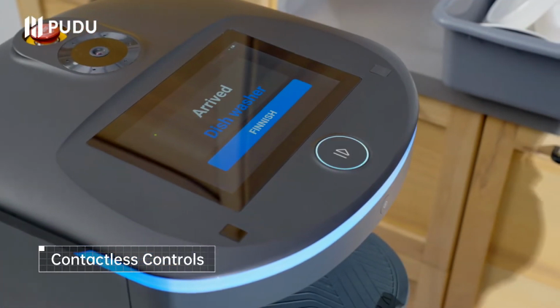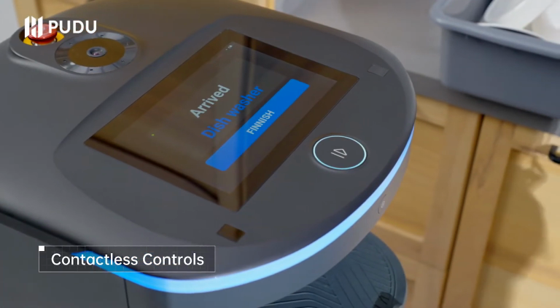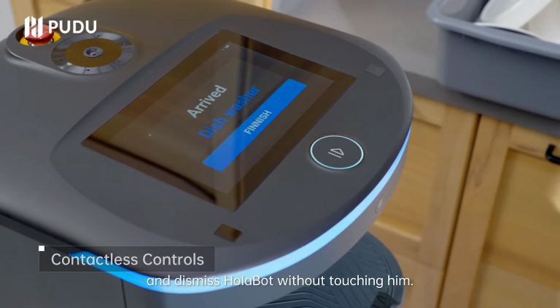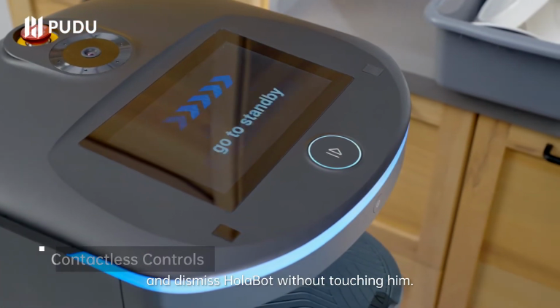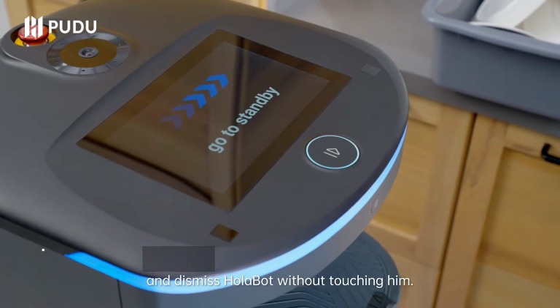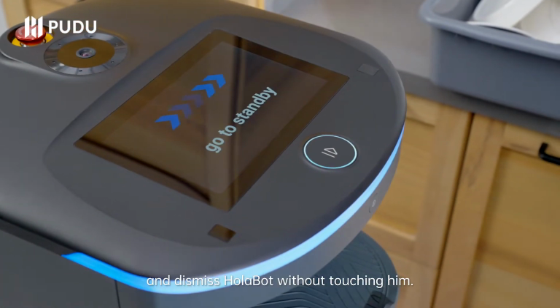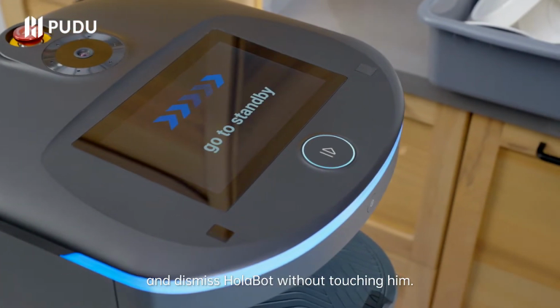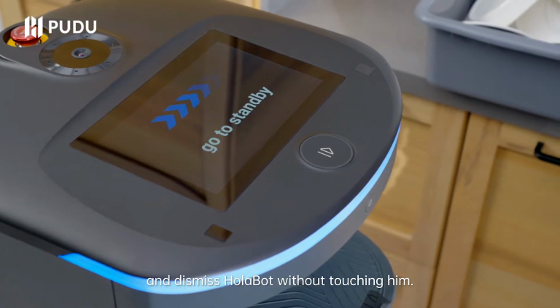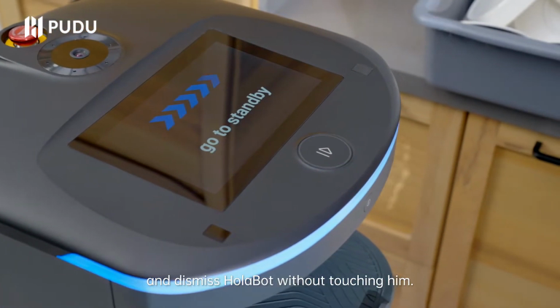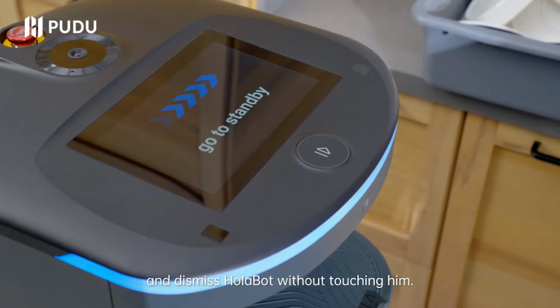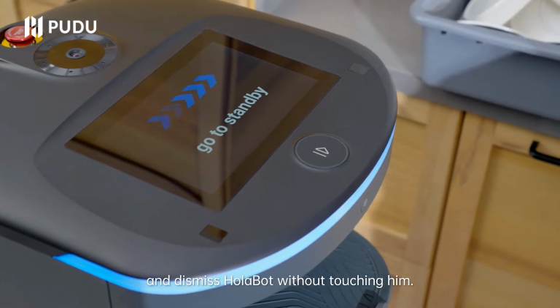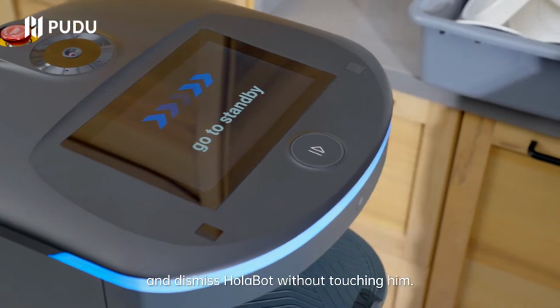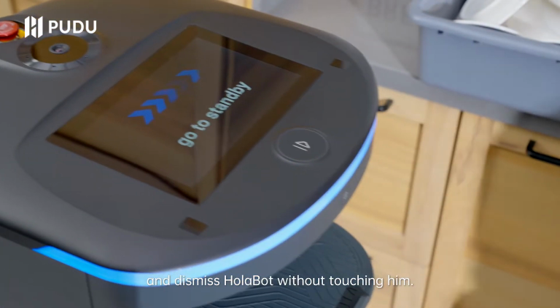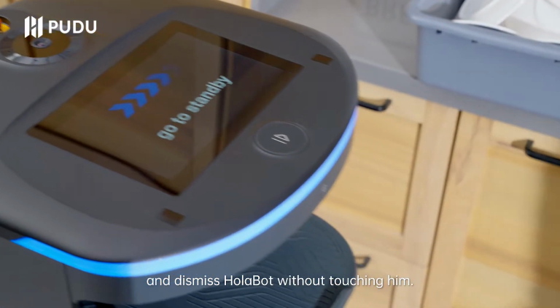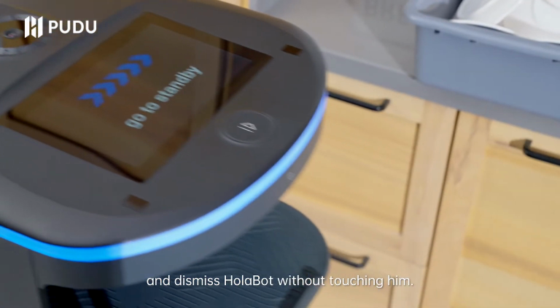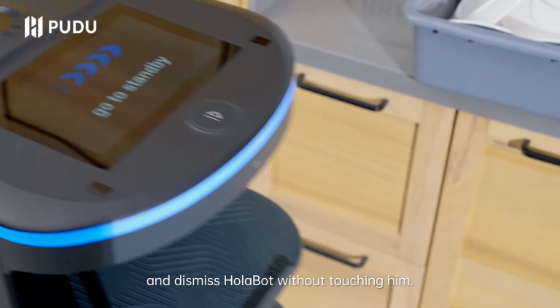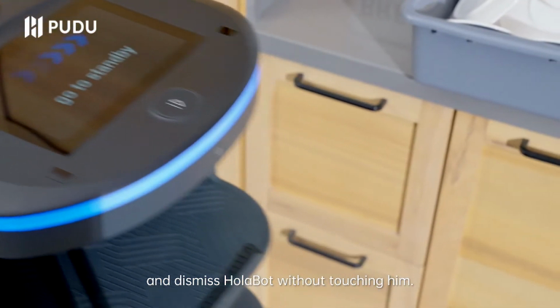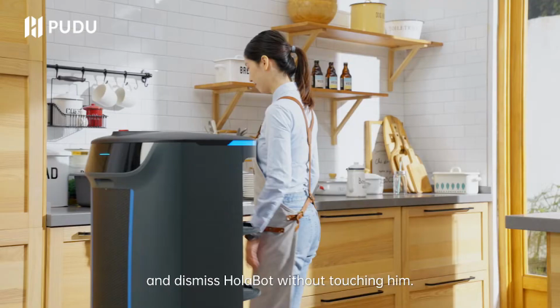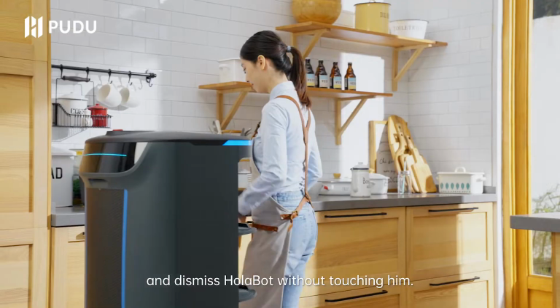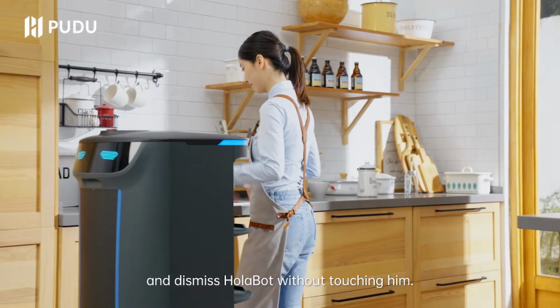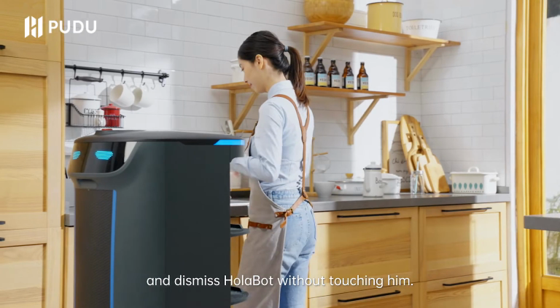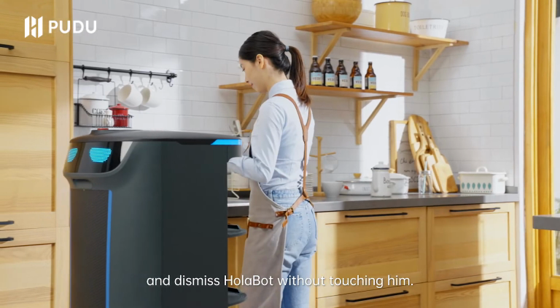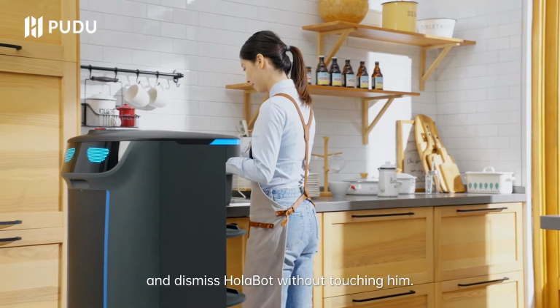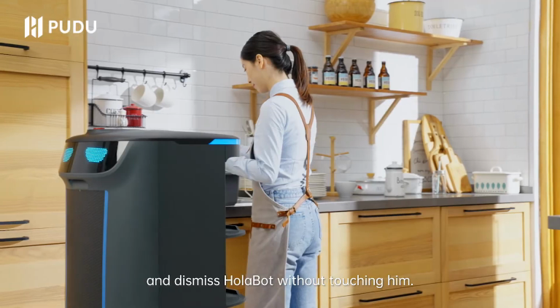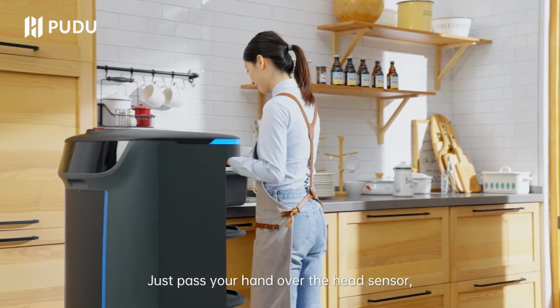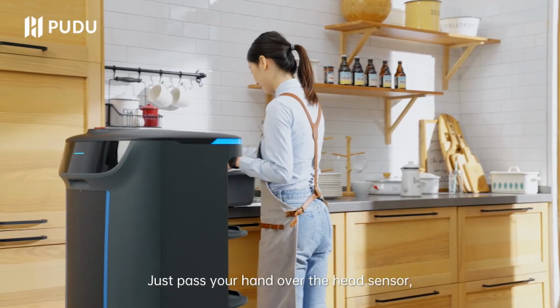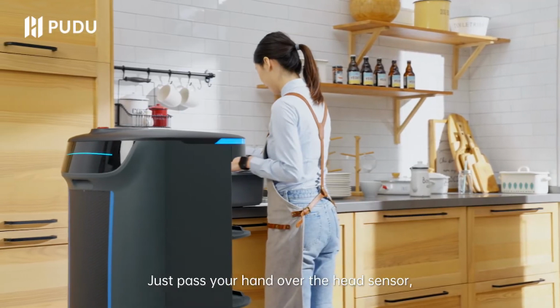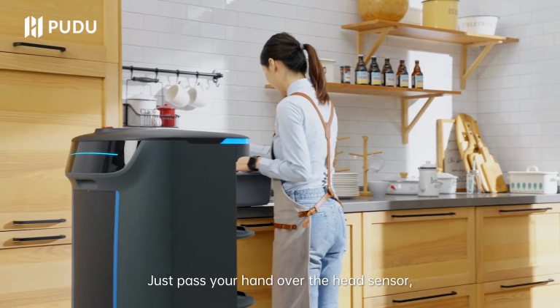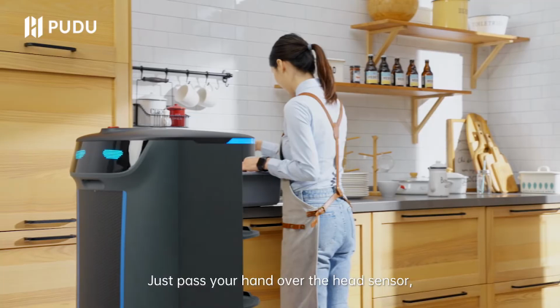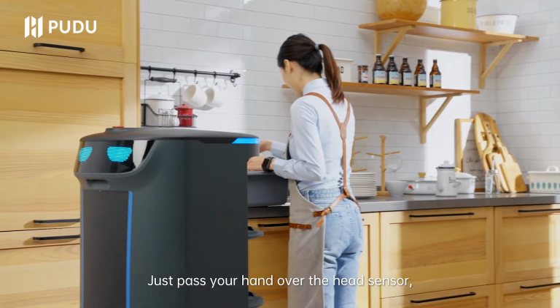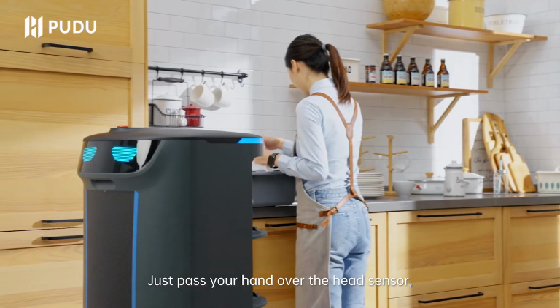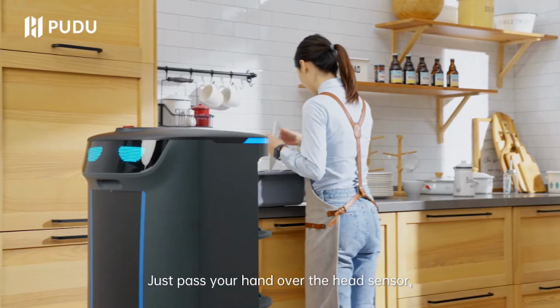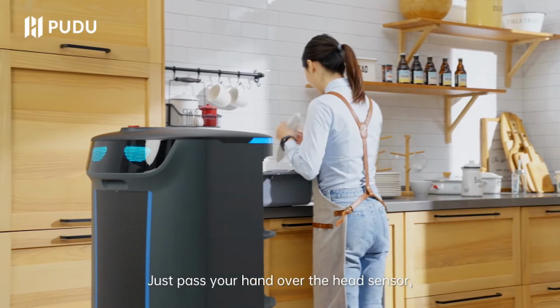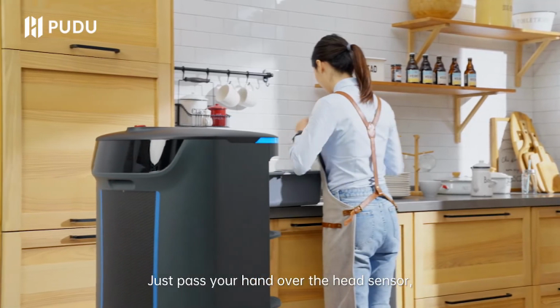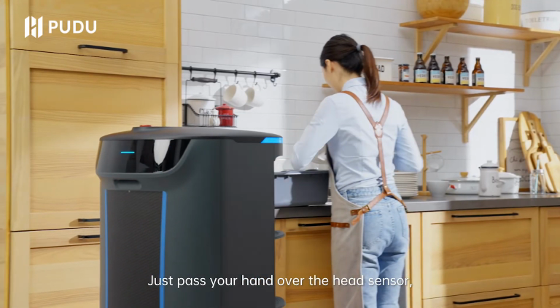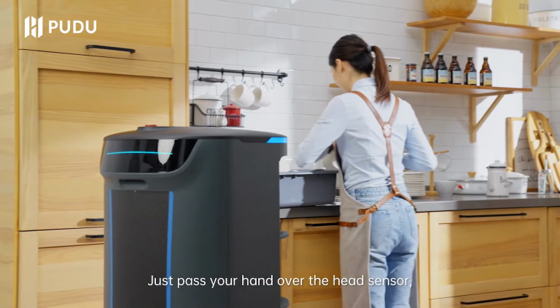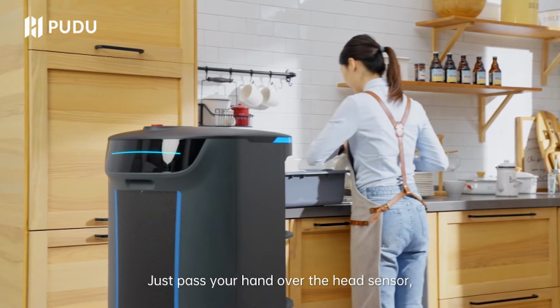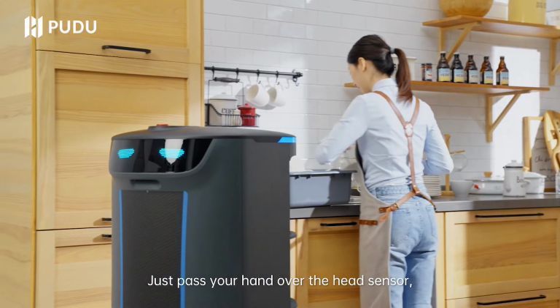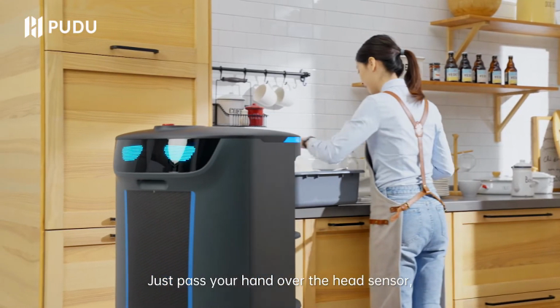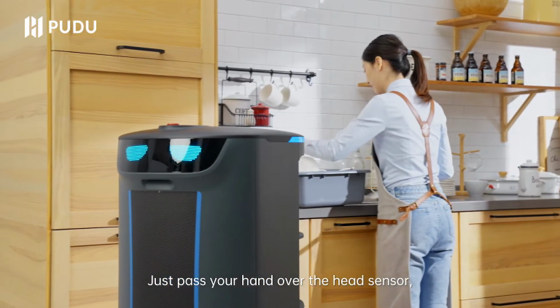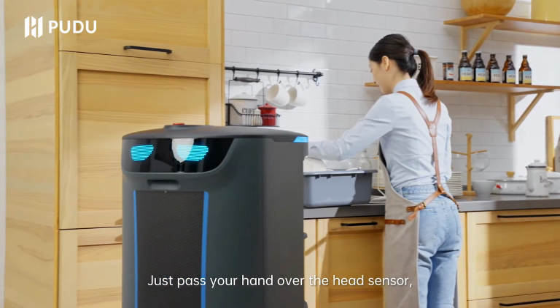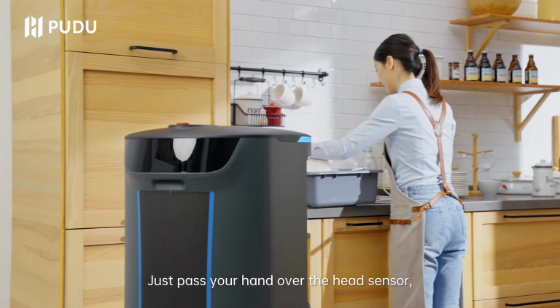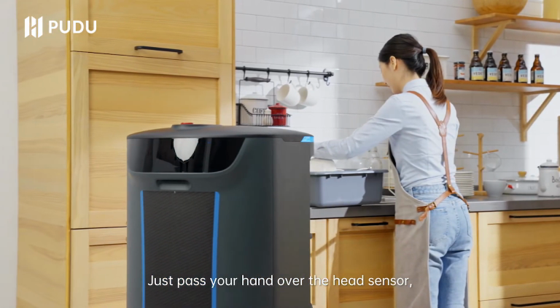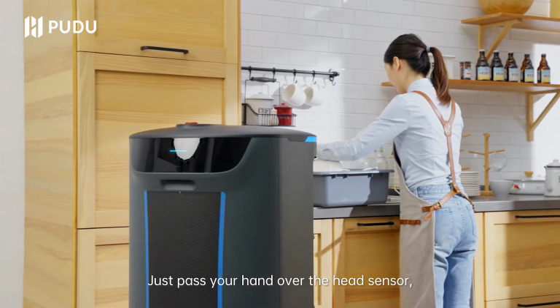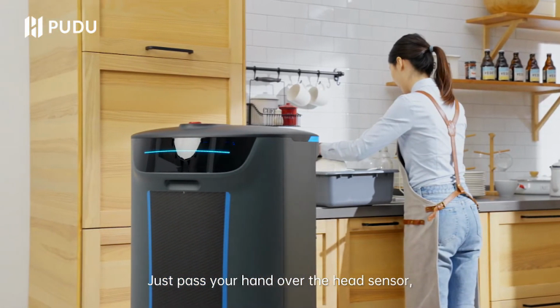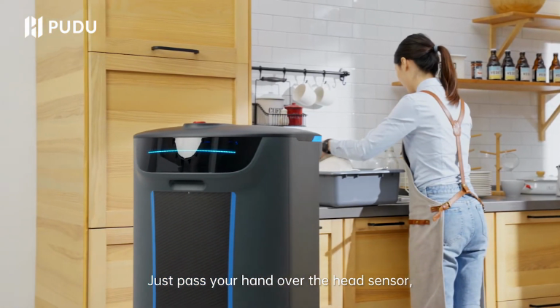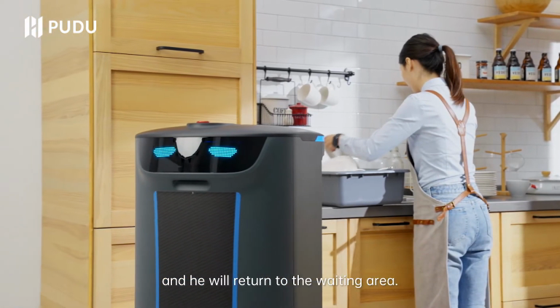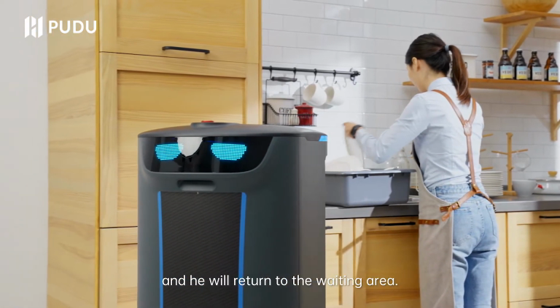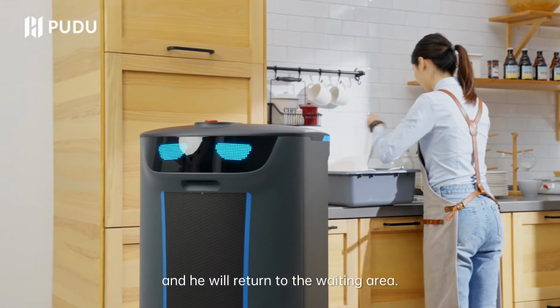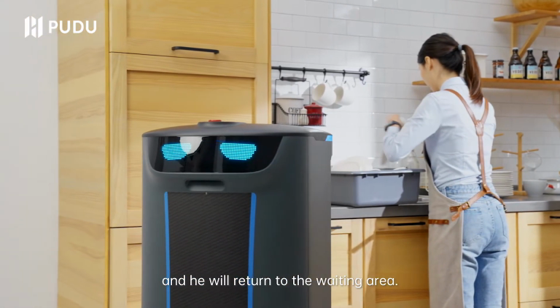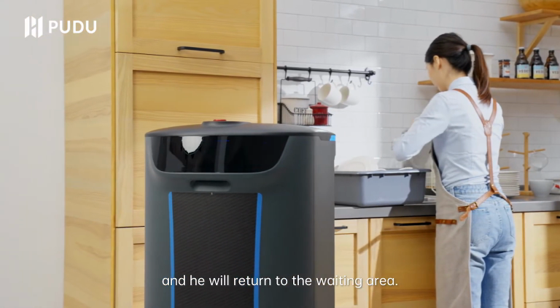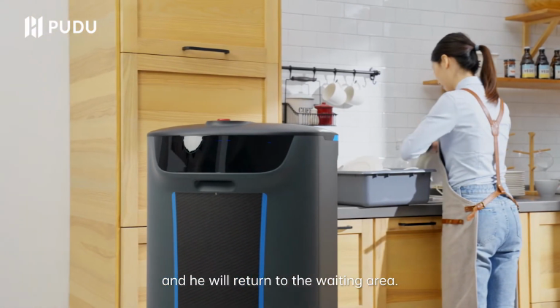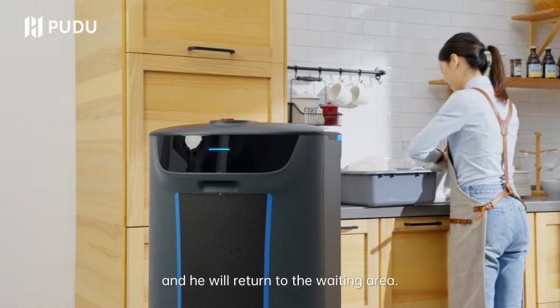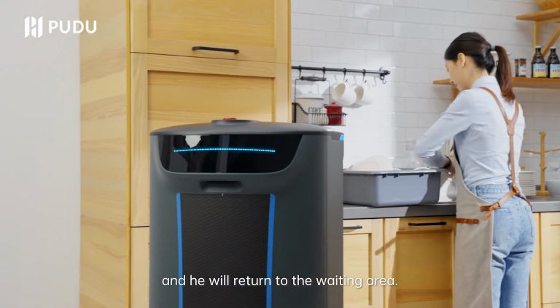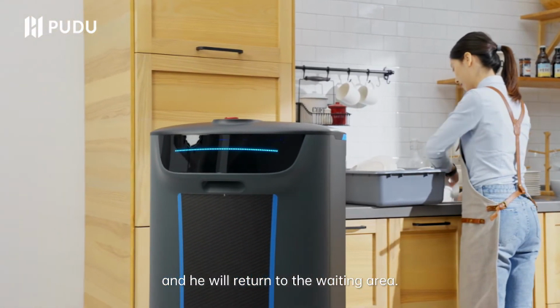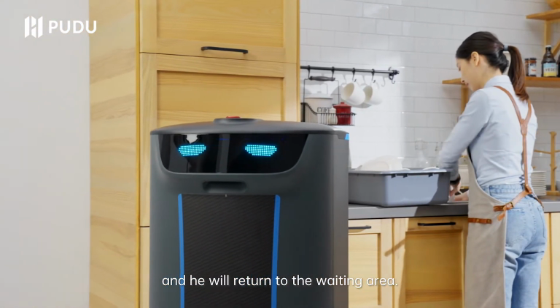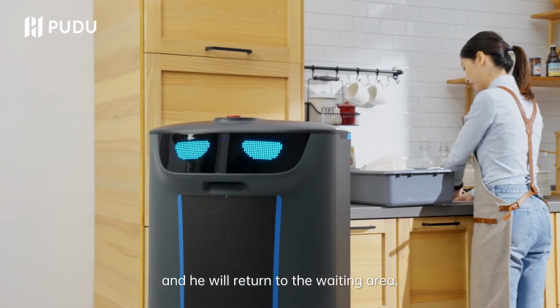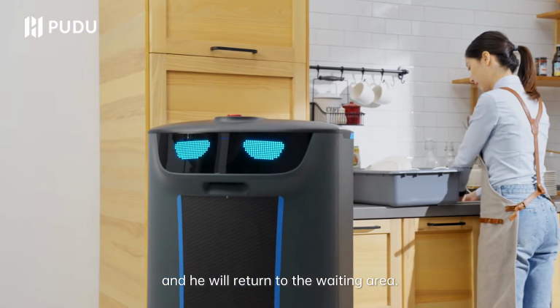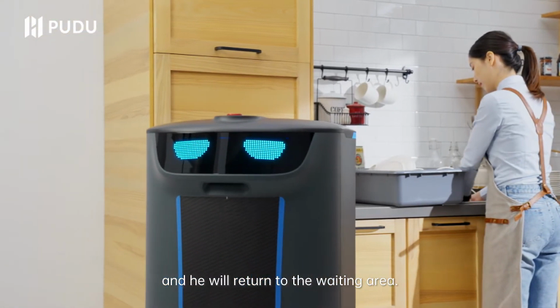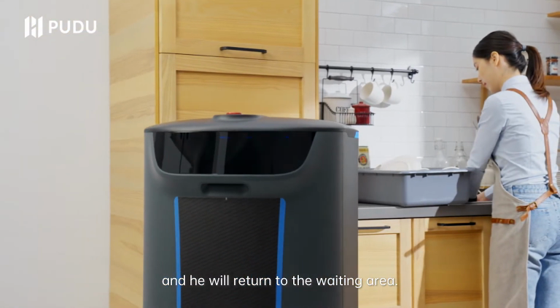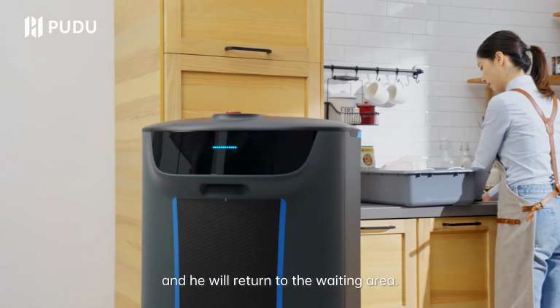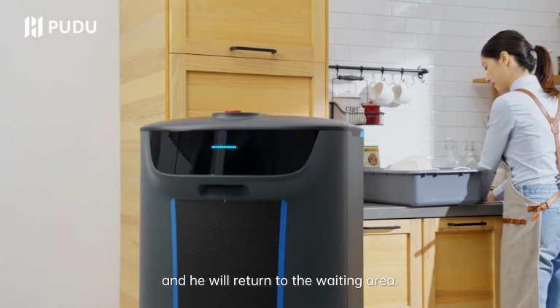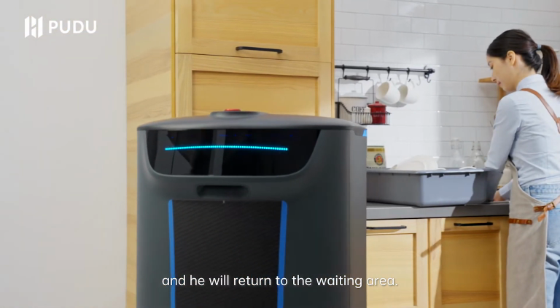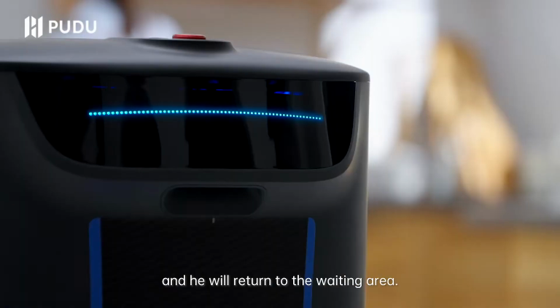Dismiss Holobot without touching him — just pass your hand over the head sensor and he will return to the waiting area.